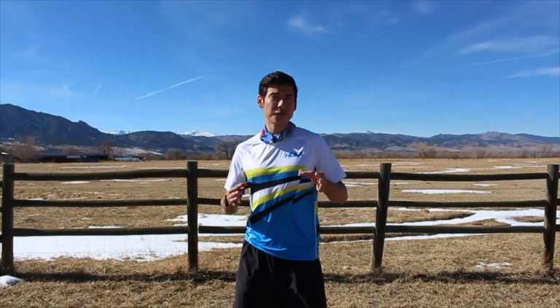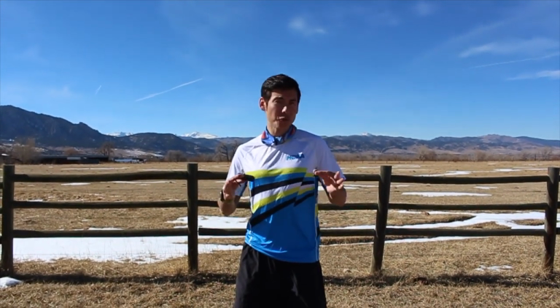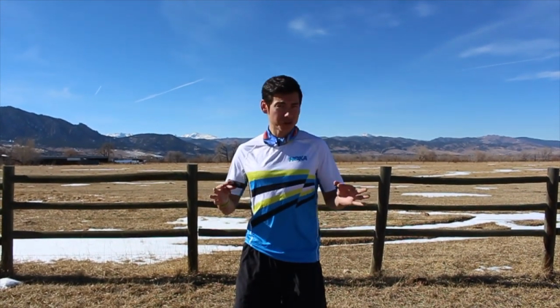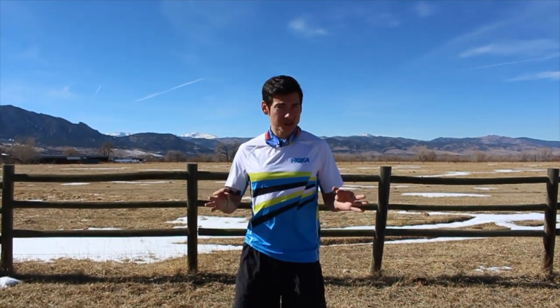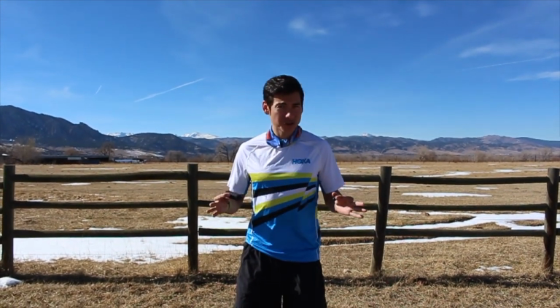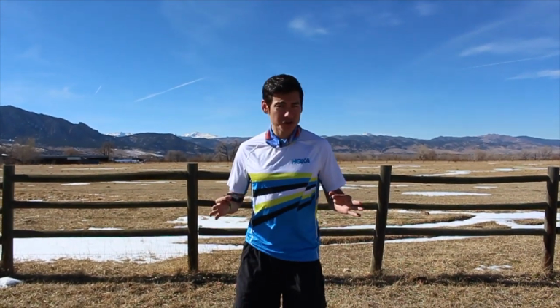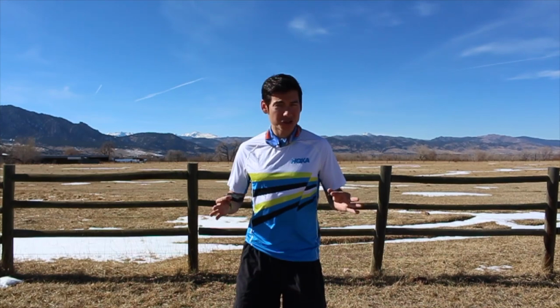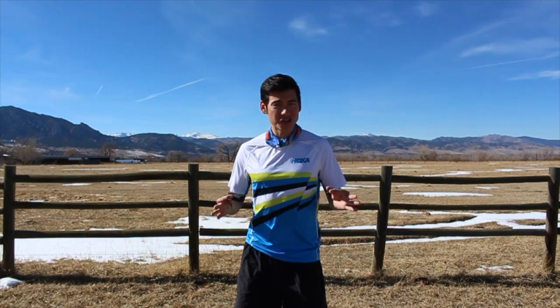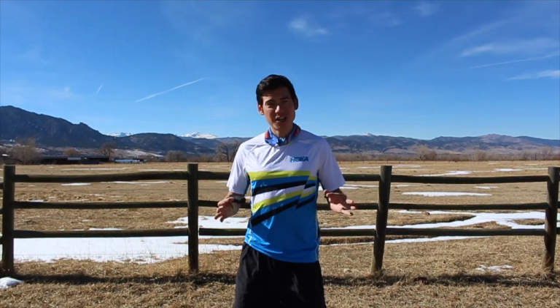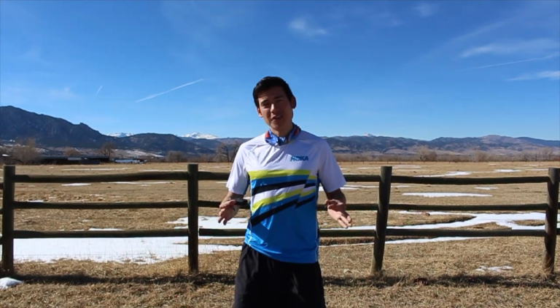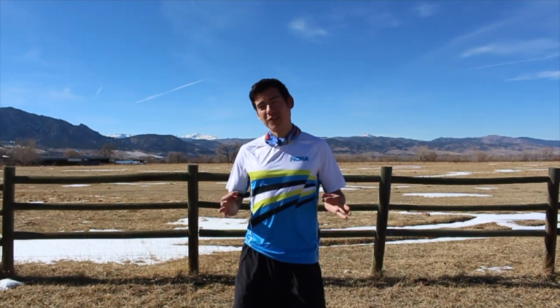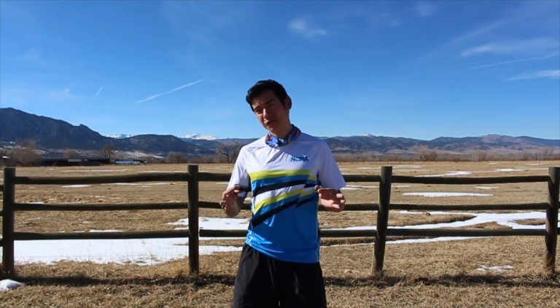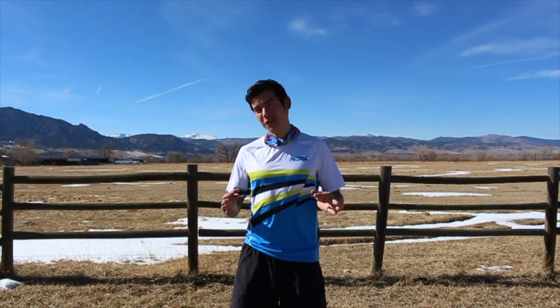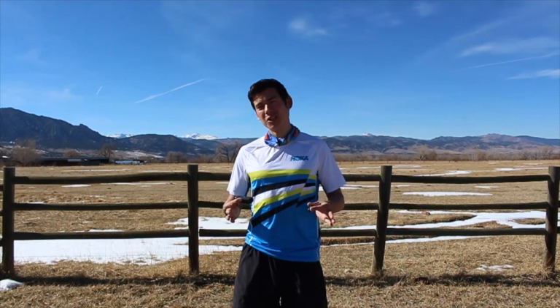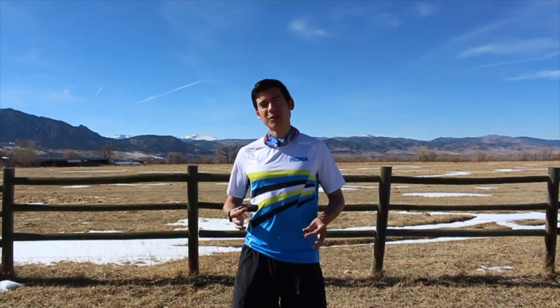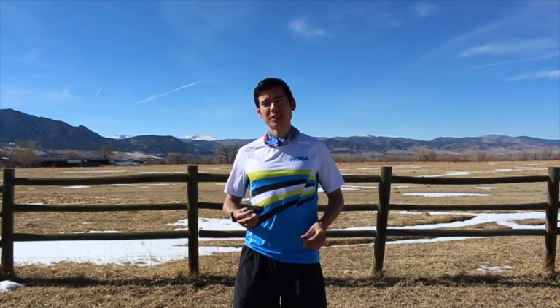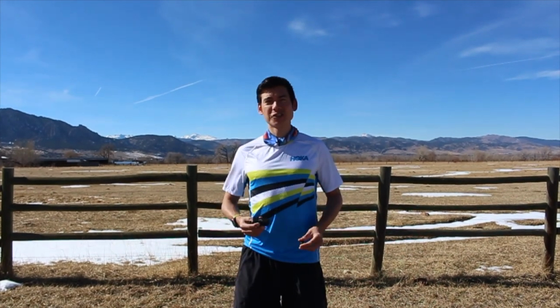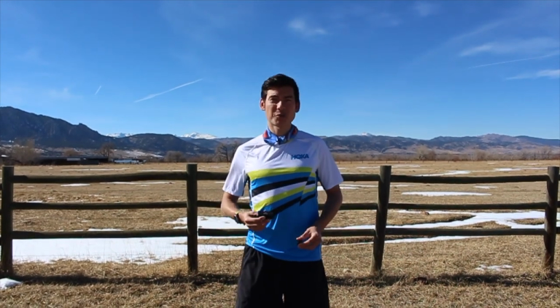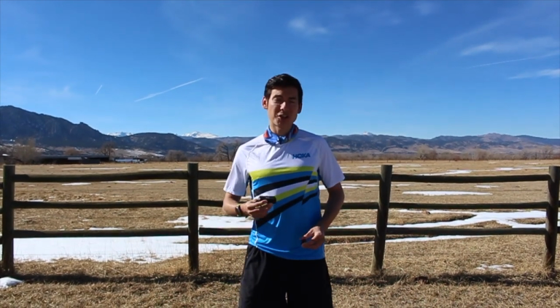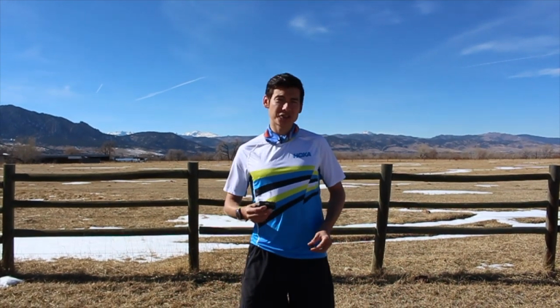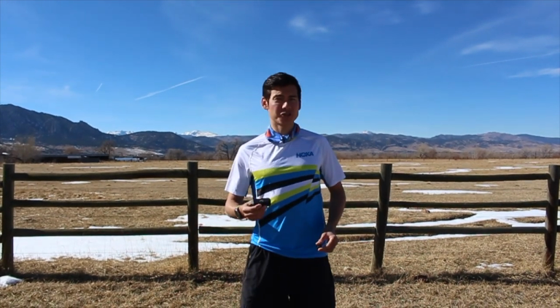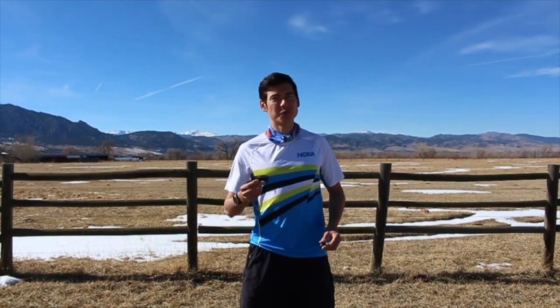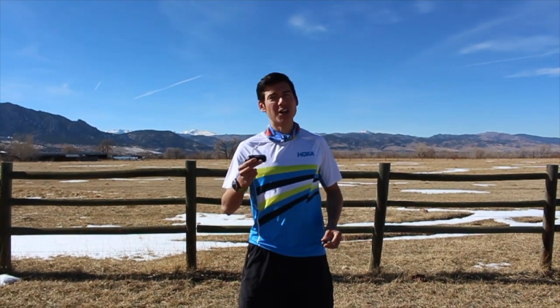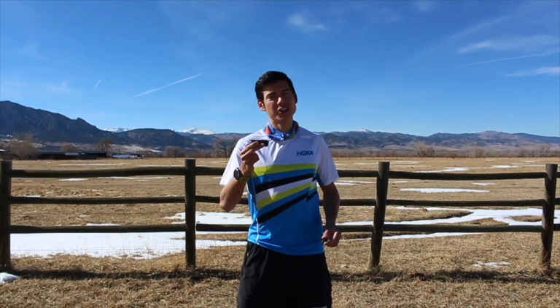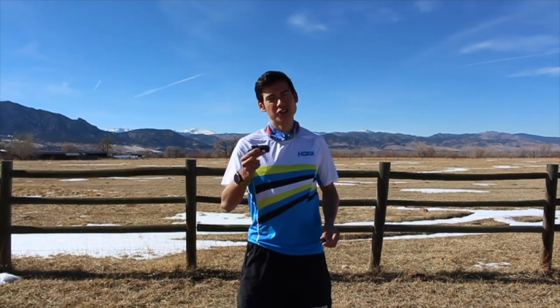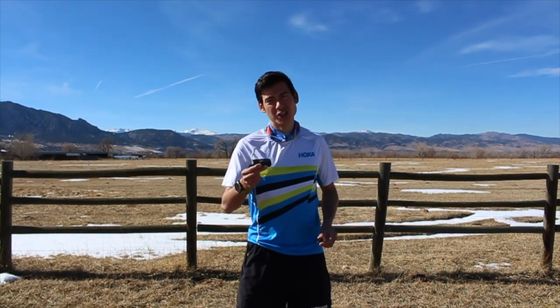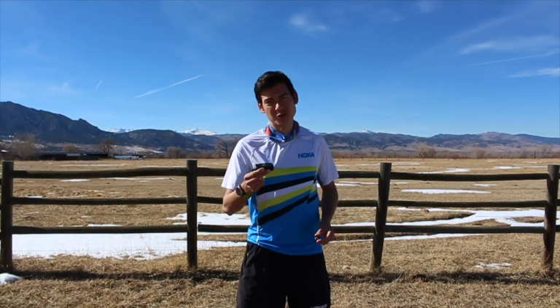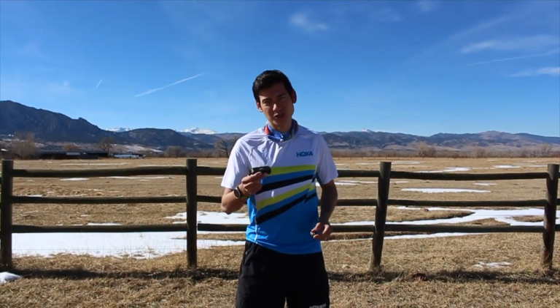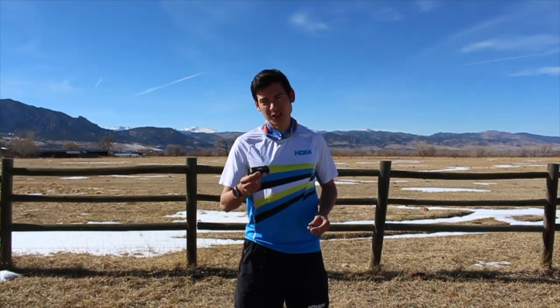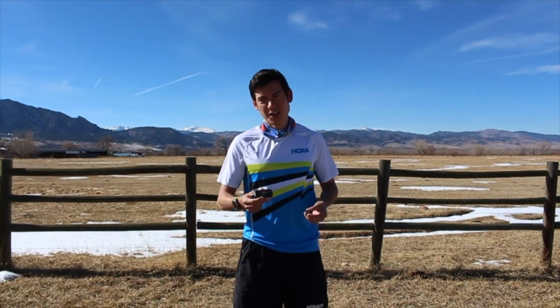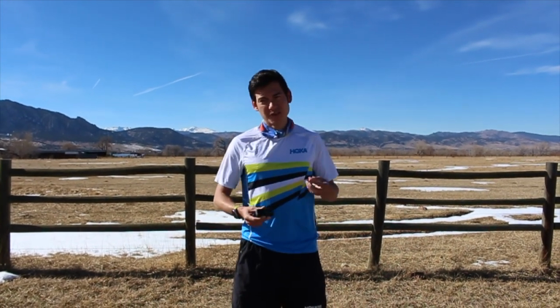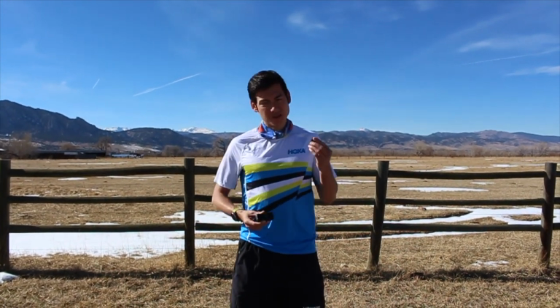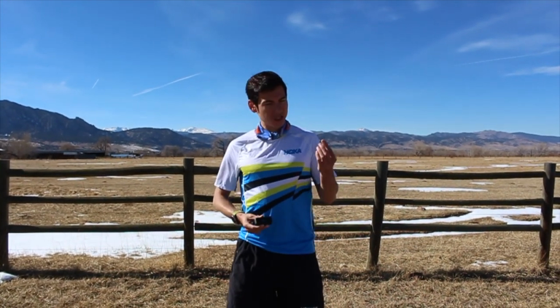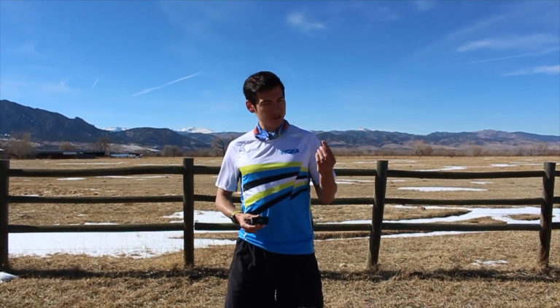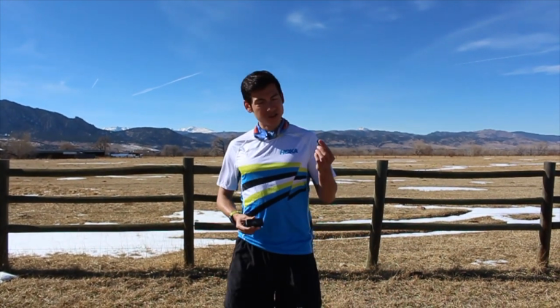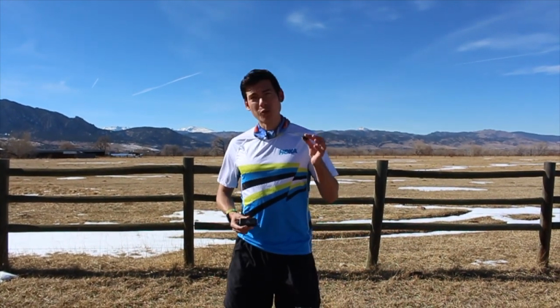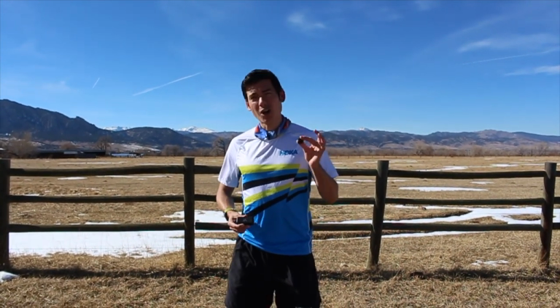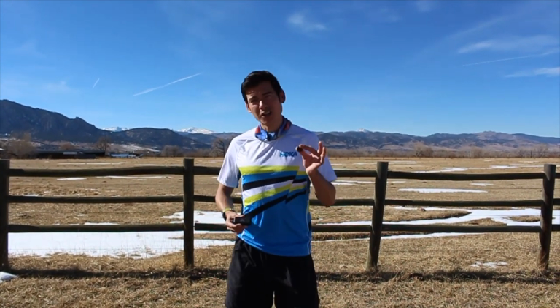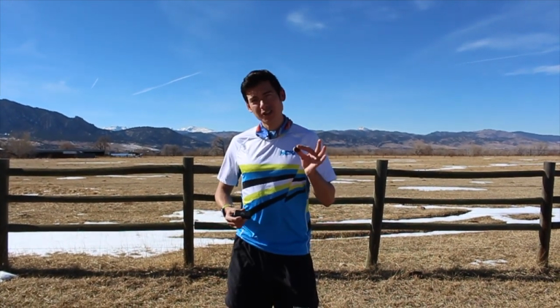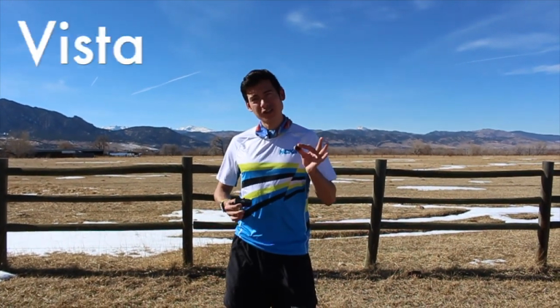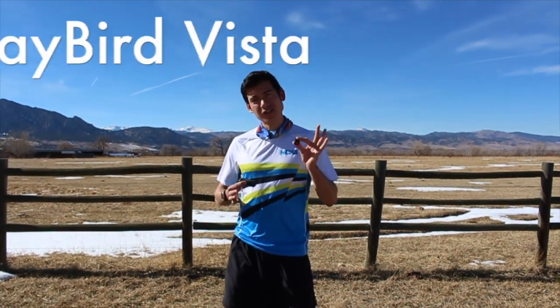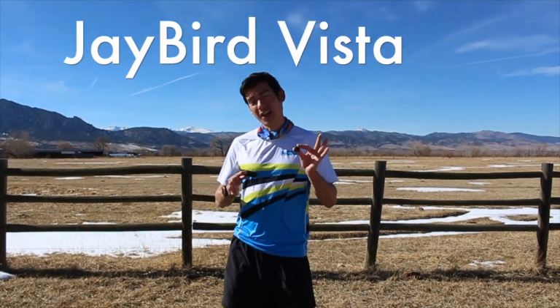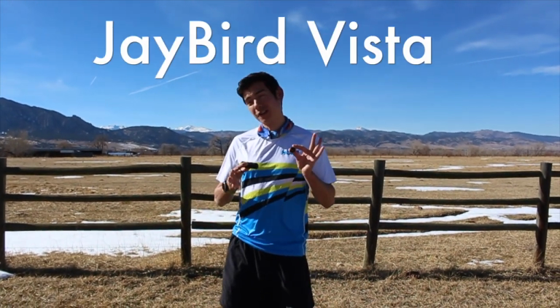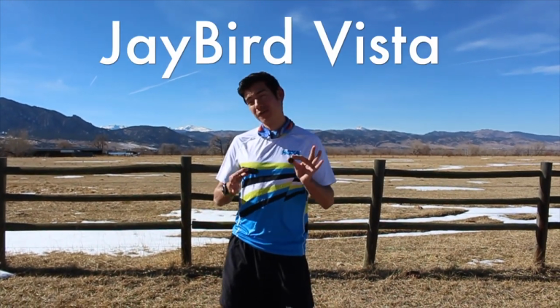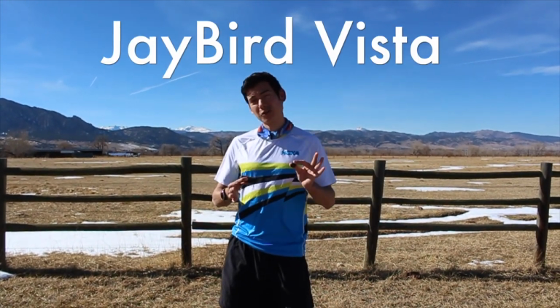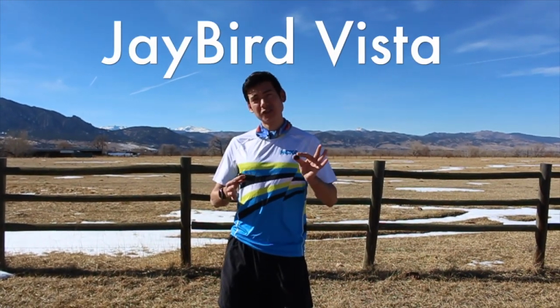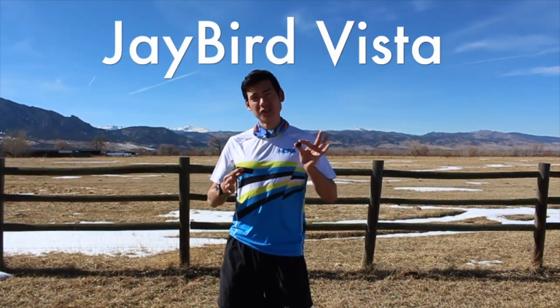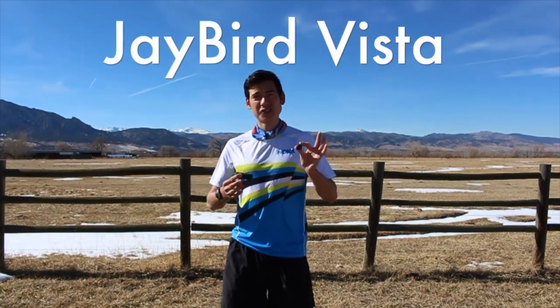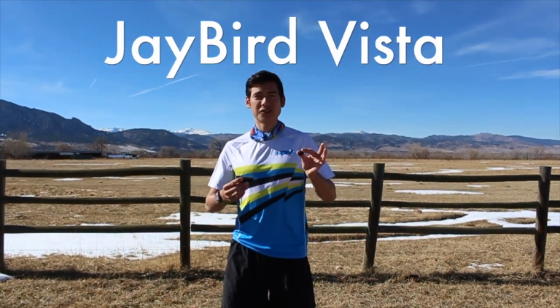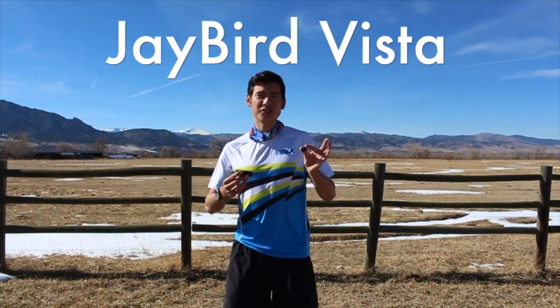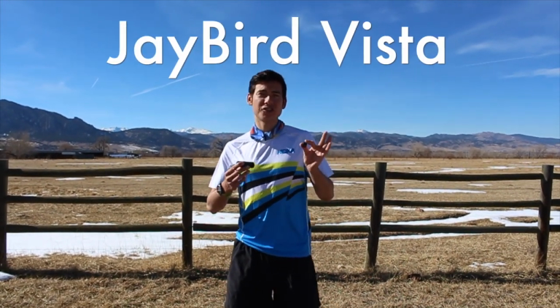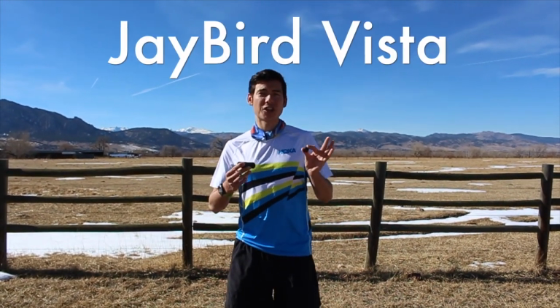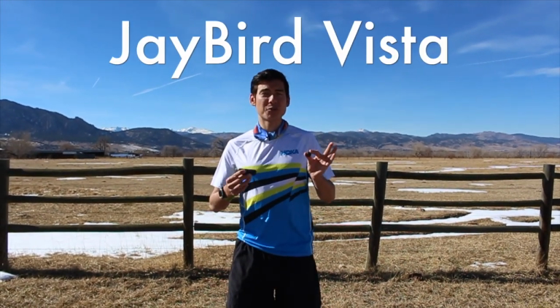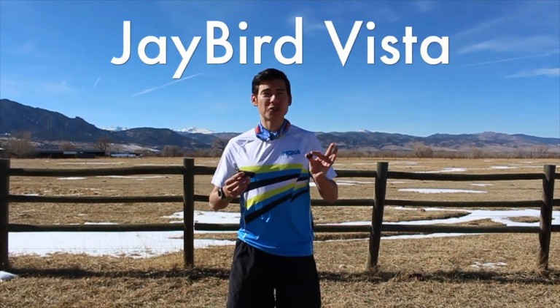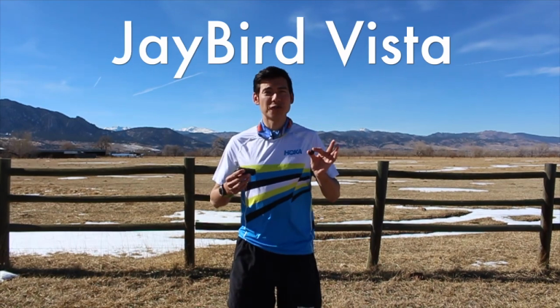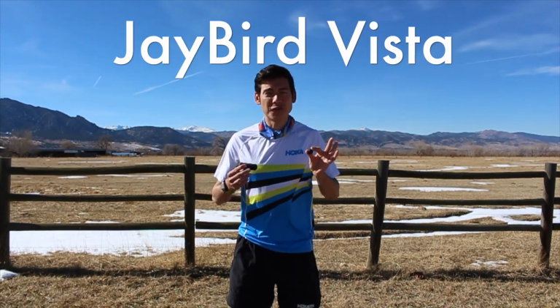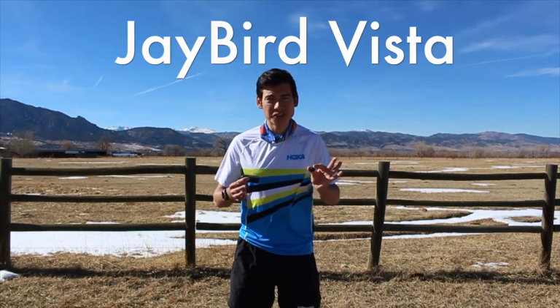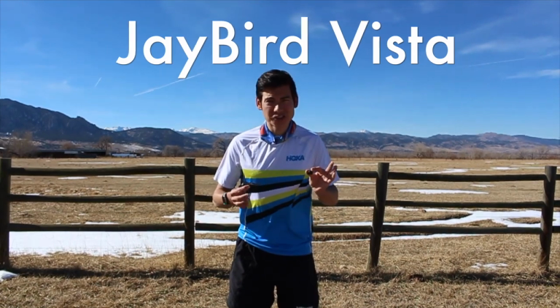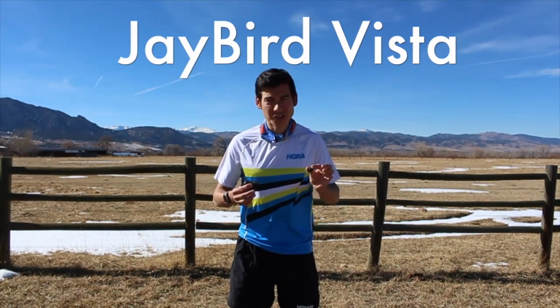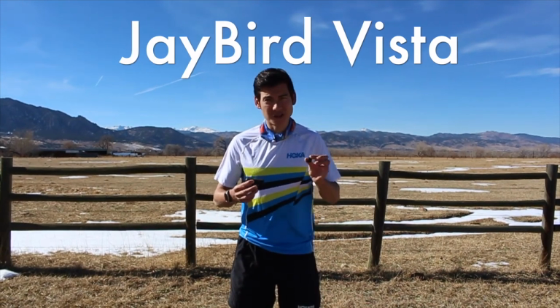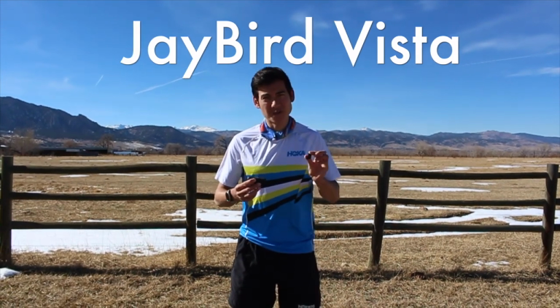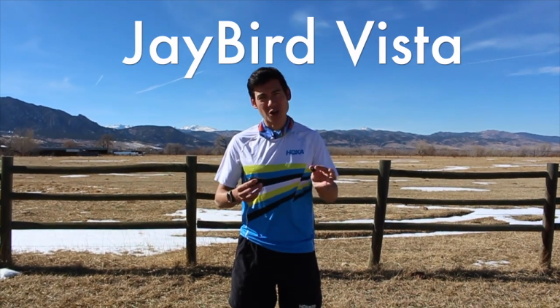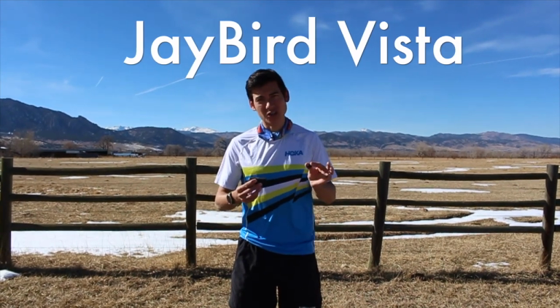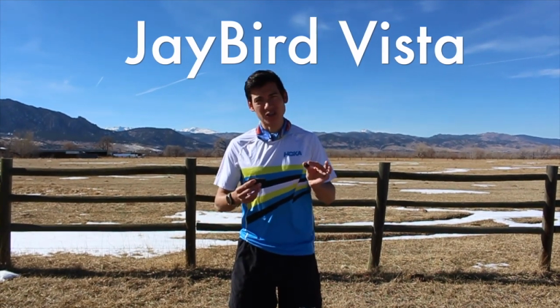And full disclosure, this video is sponsored by Jaybird. They make these wireless headphones — this is the Jaybird Vista model.